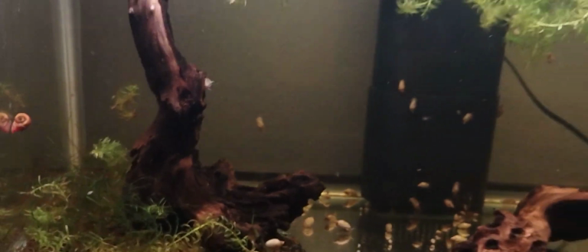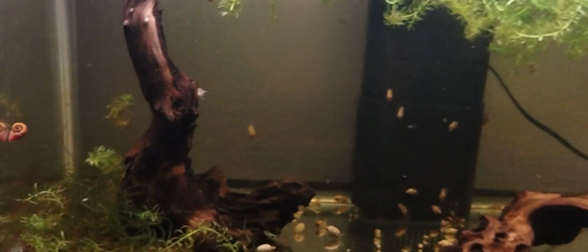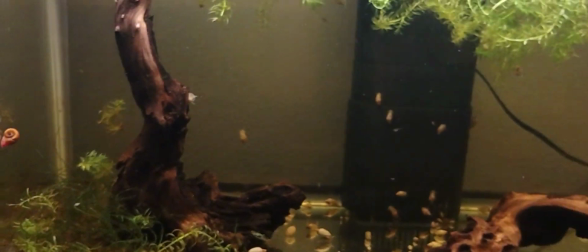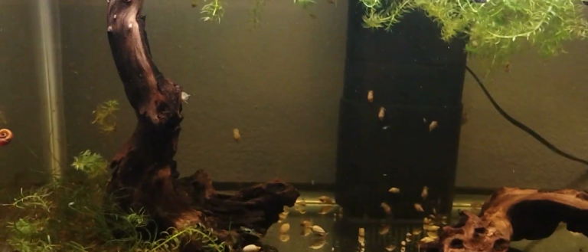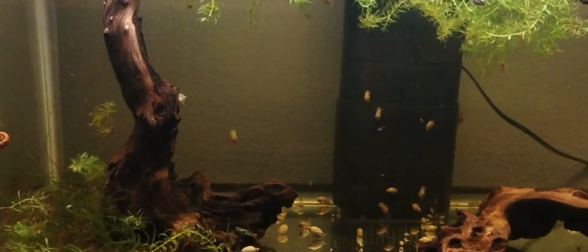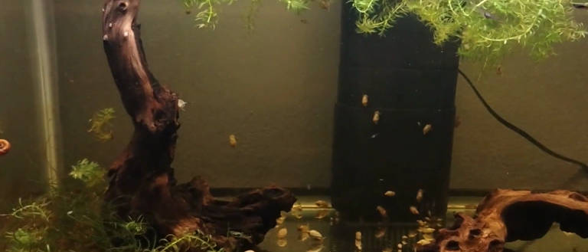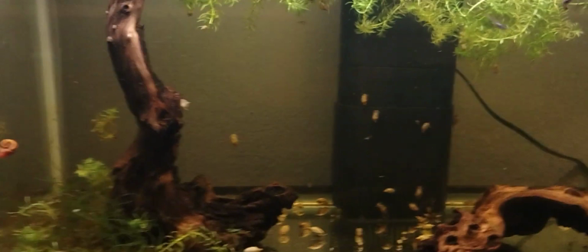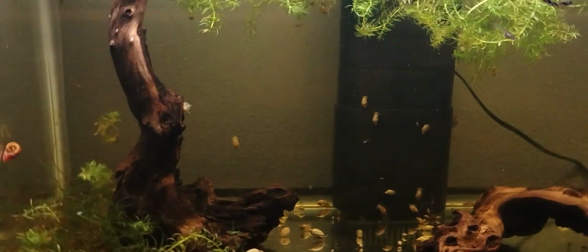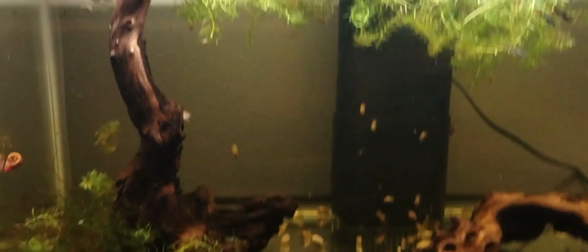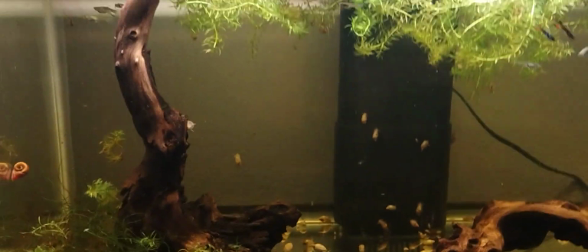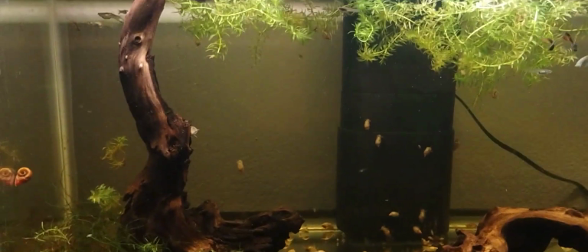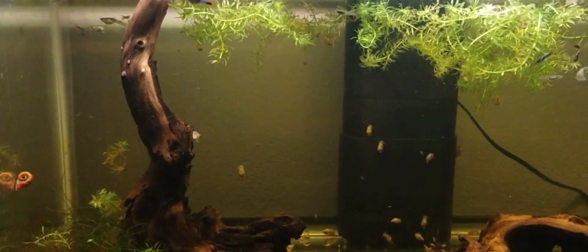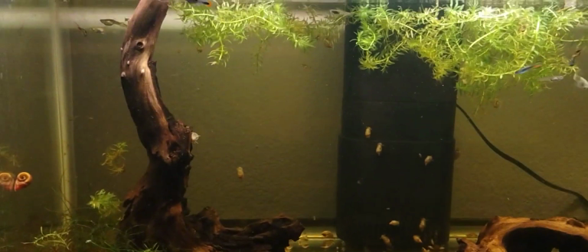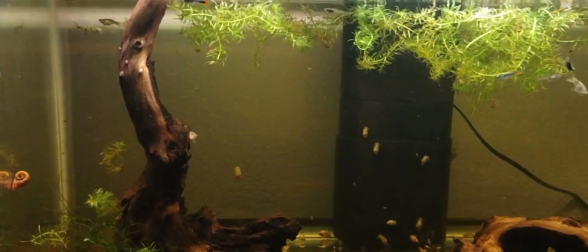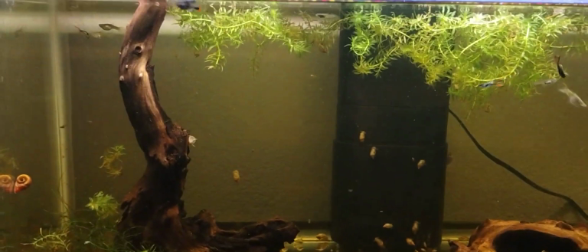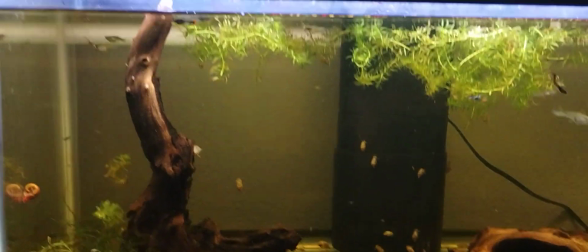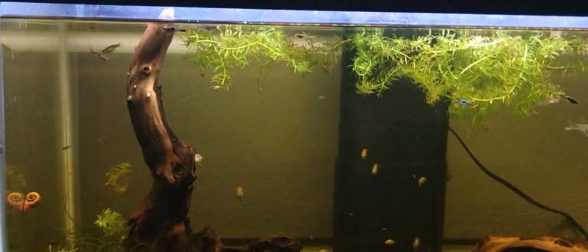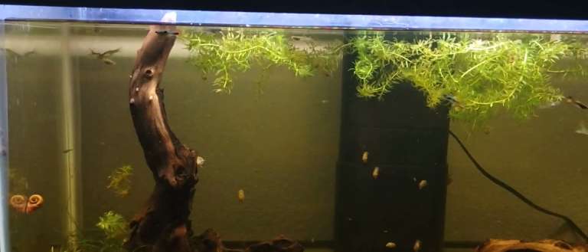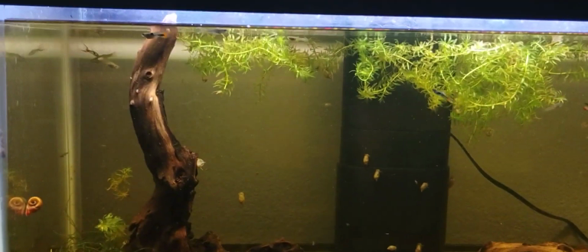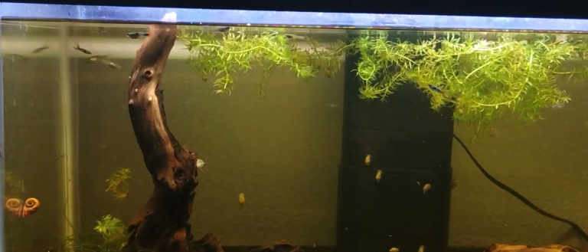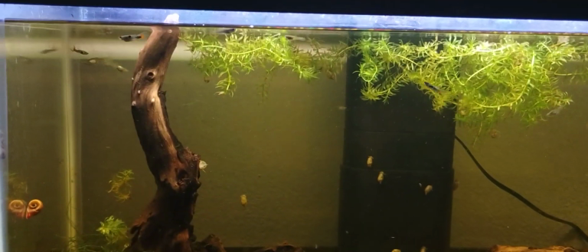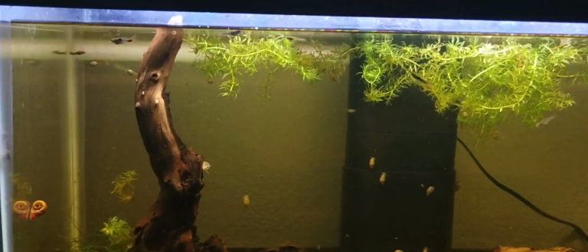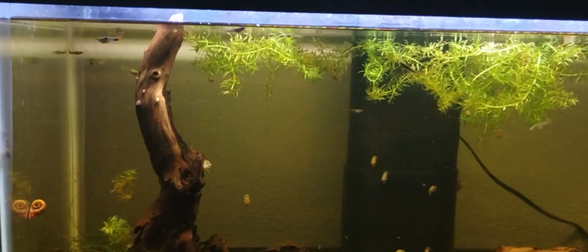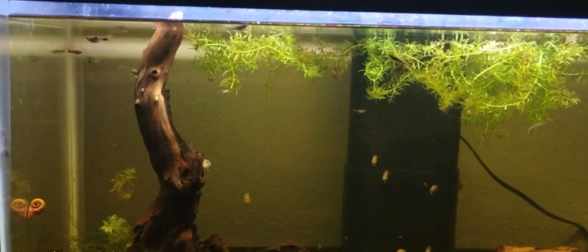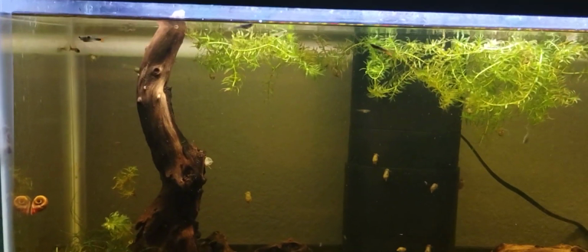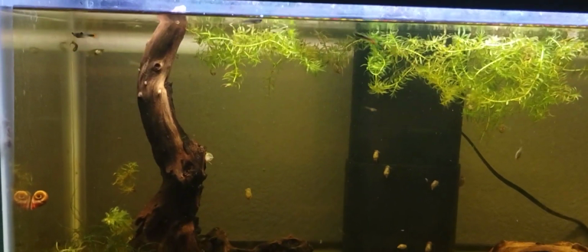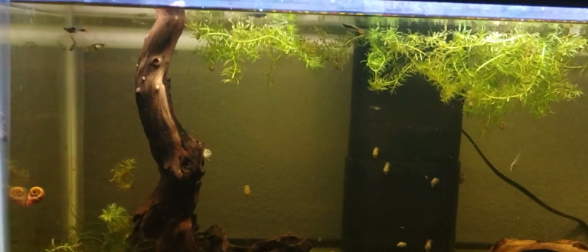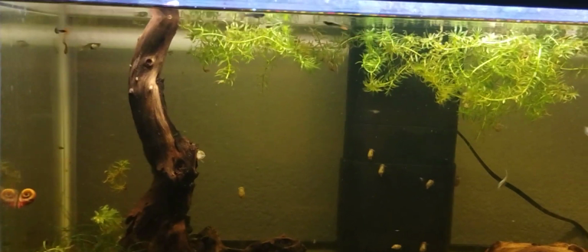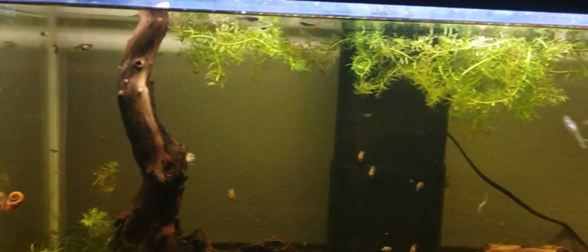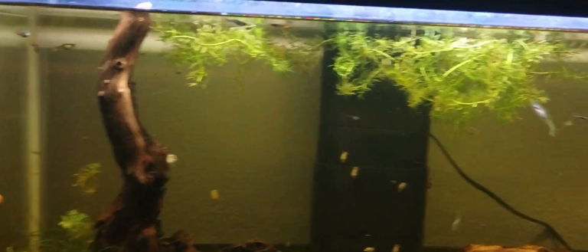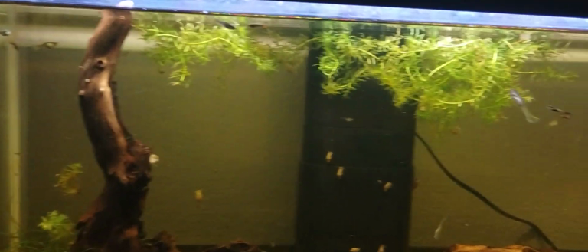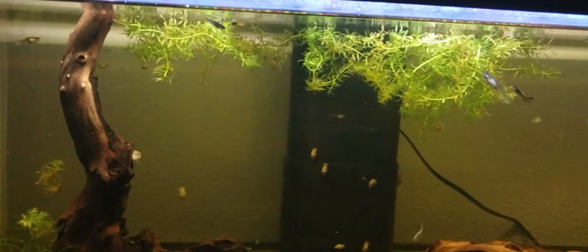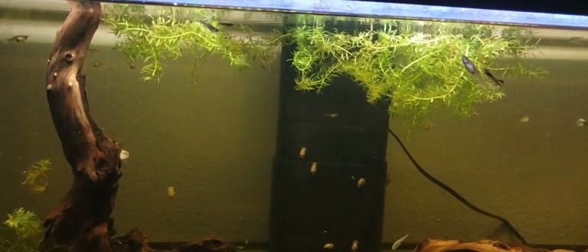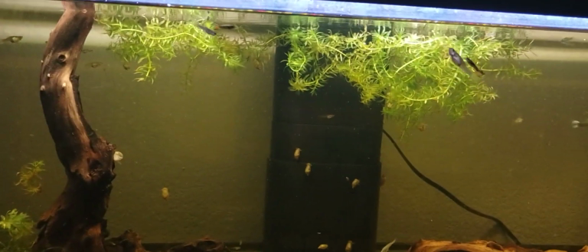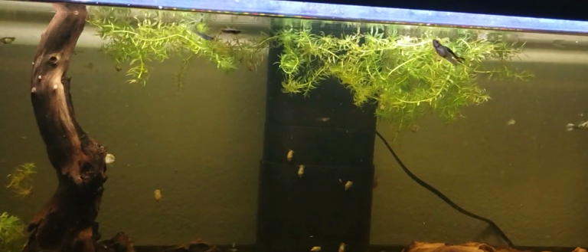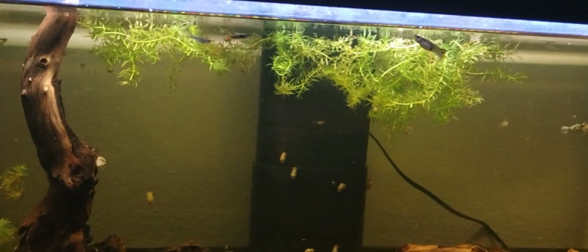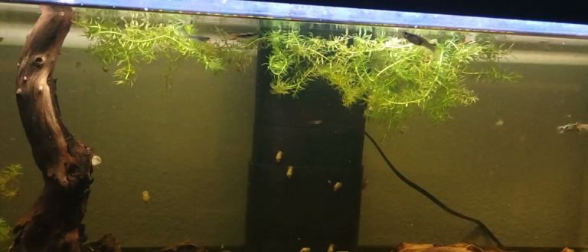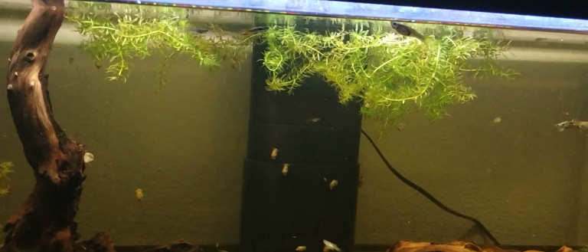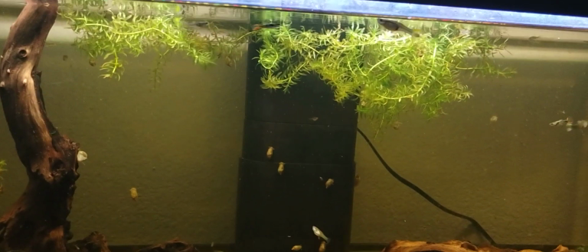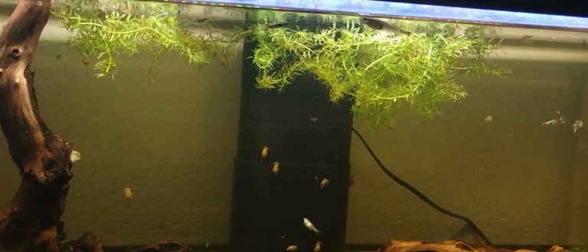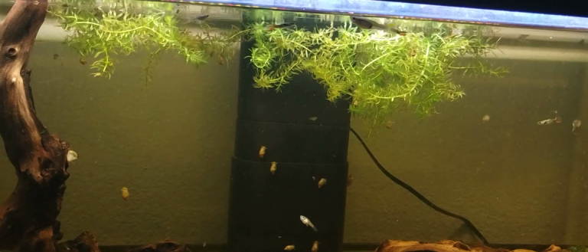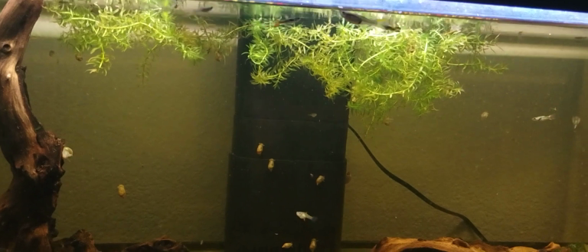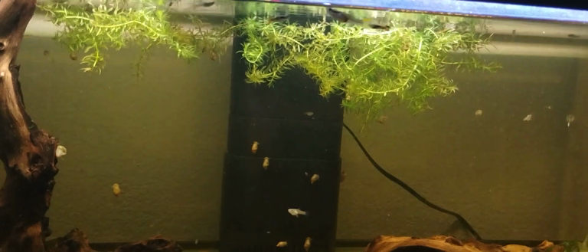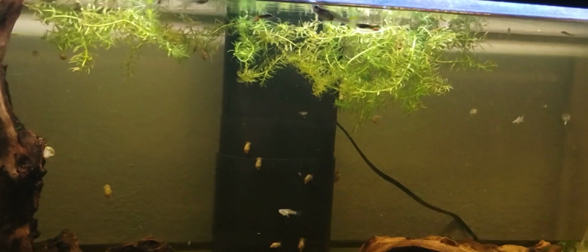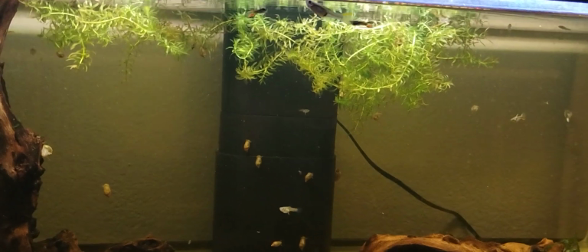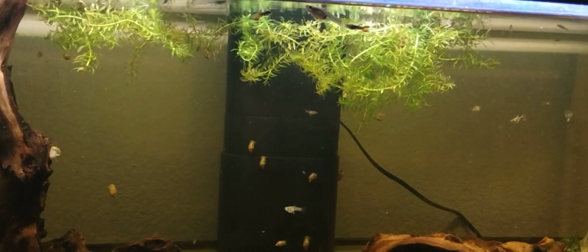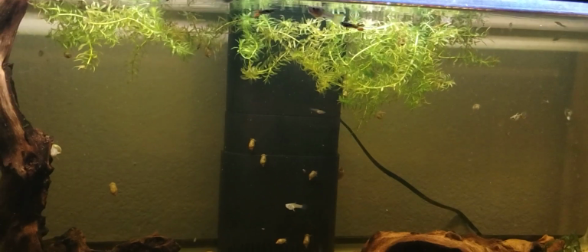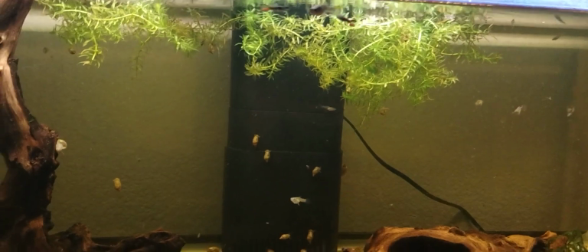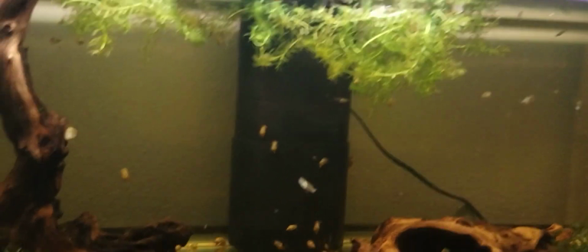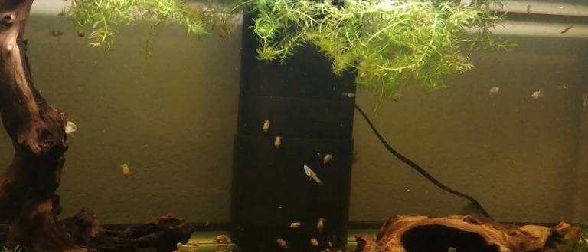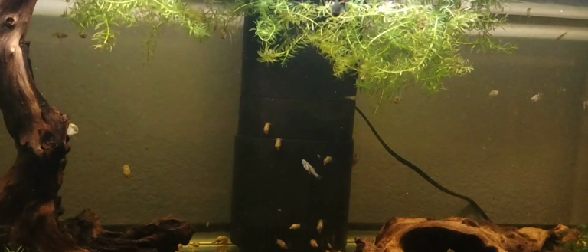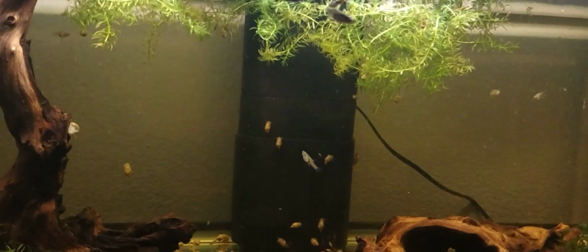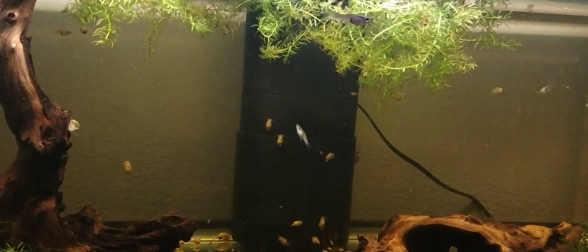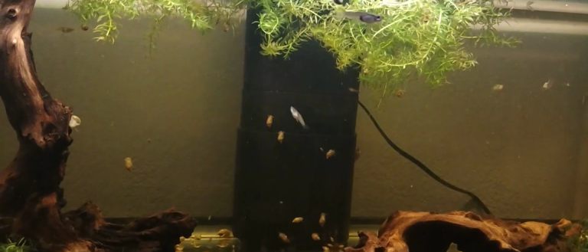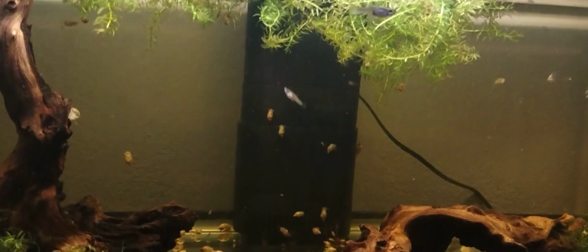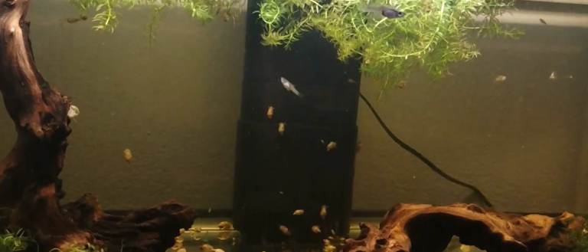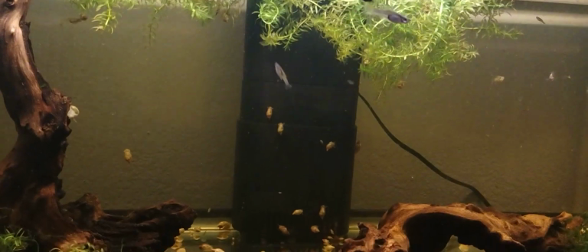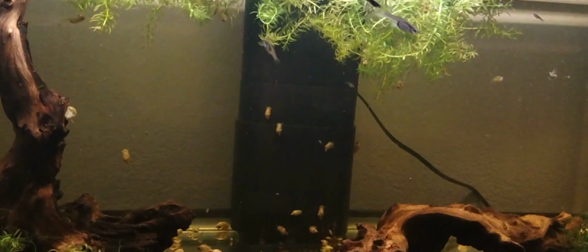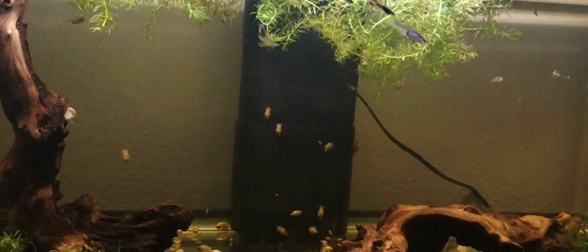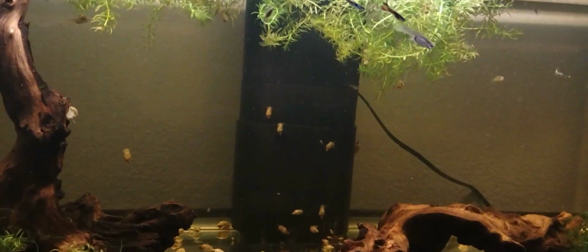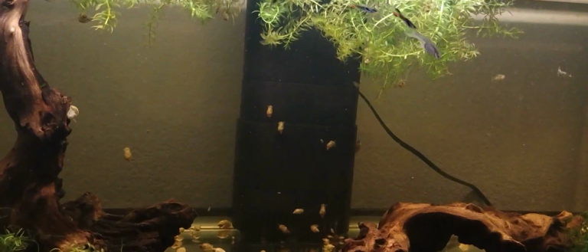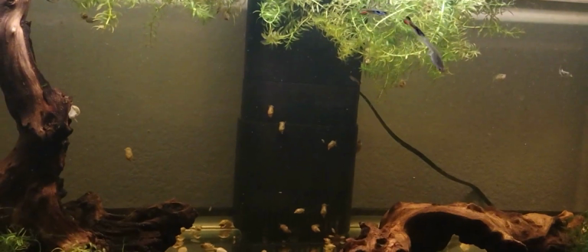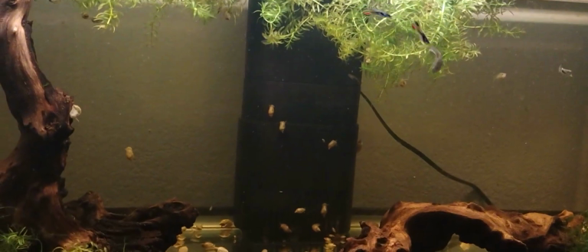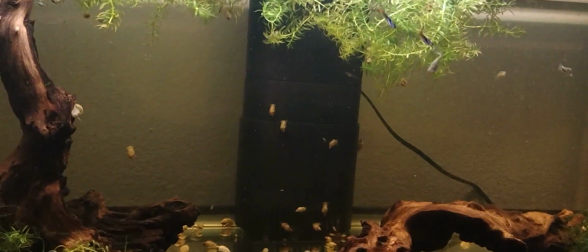That's it for now. And remember, I'm Jeff, and I enjoy fishies. And snails. Thanks for watching, I'll see you guys.